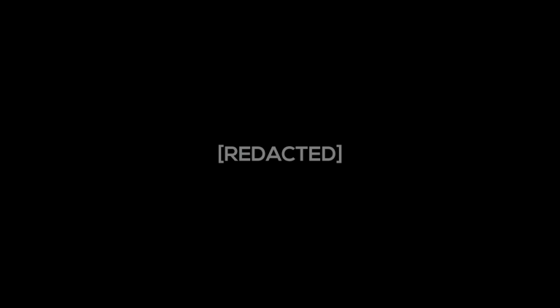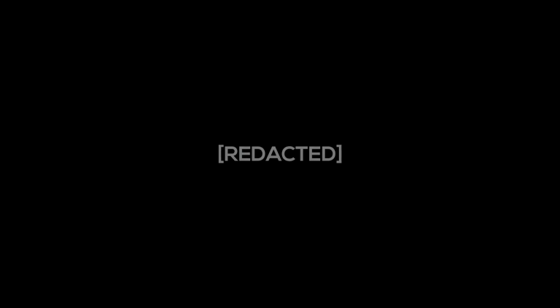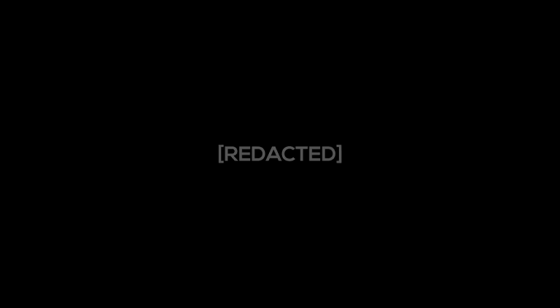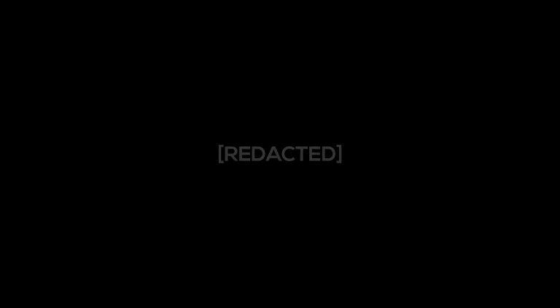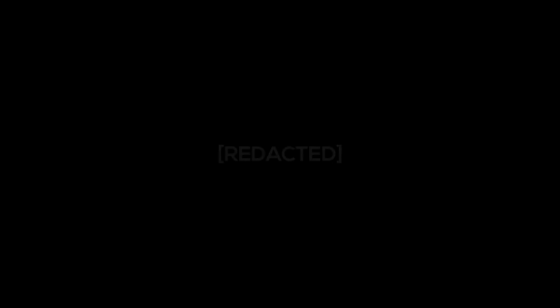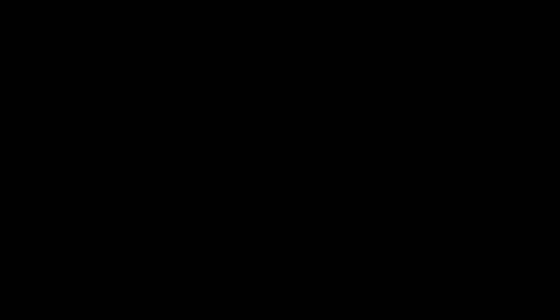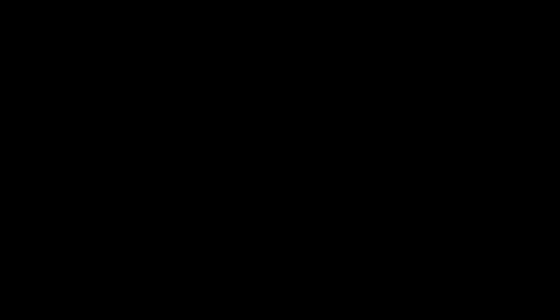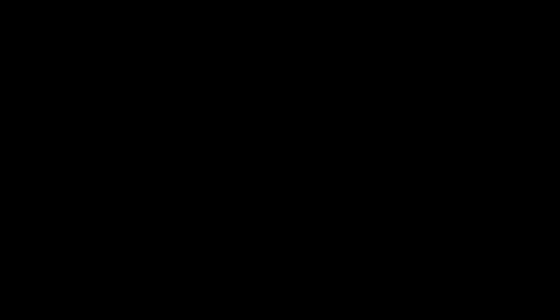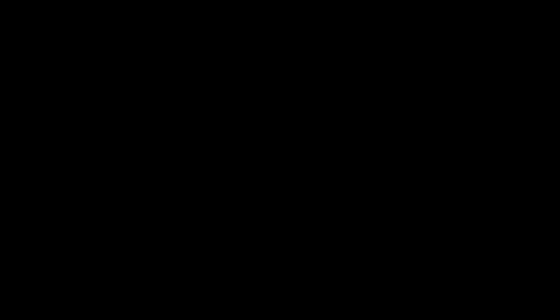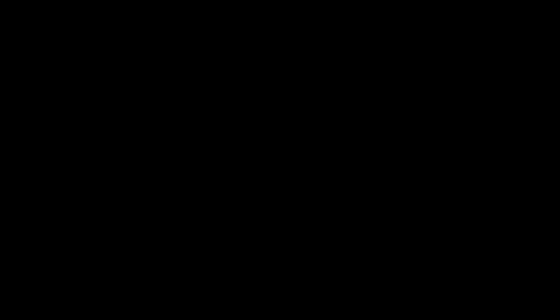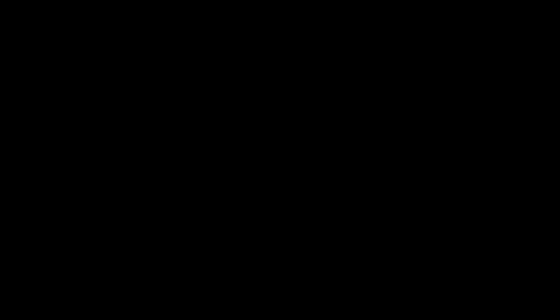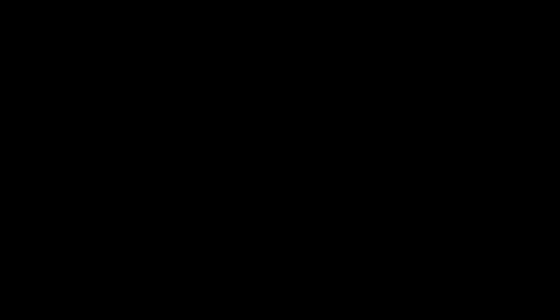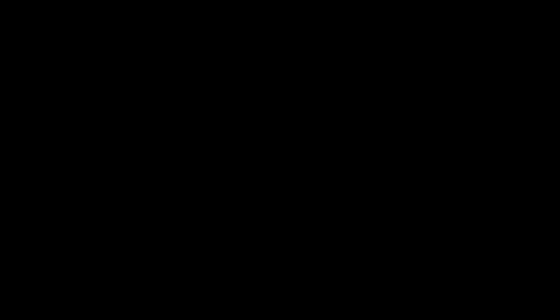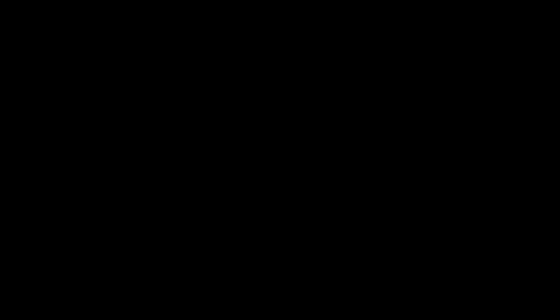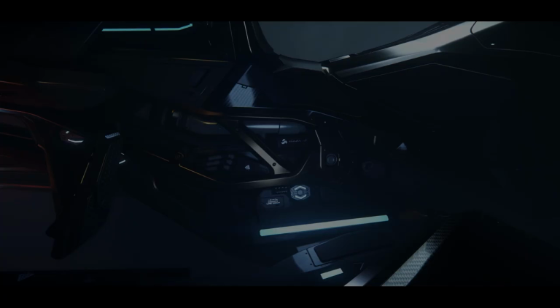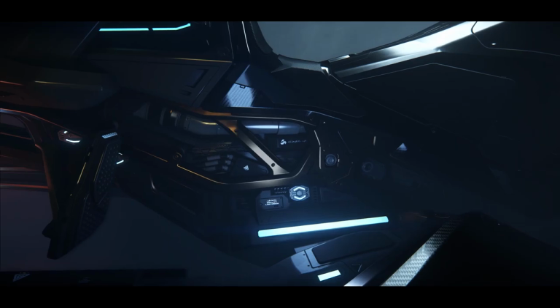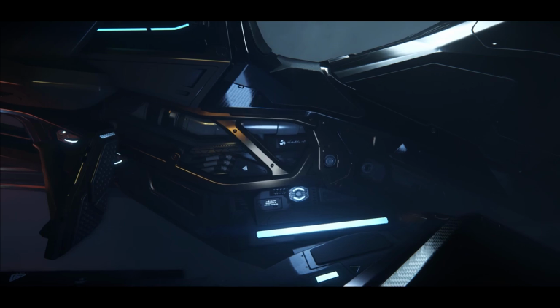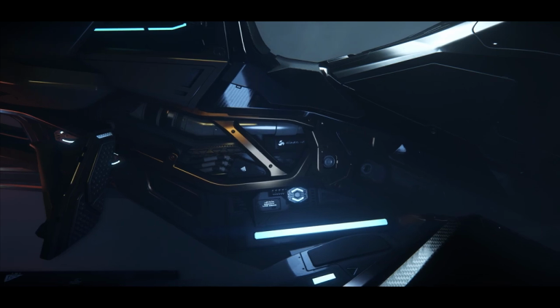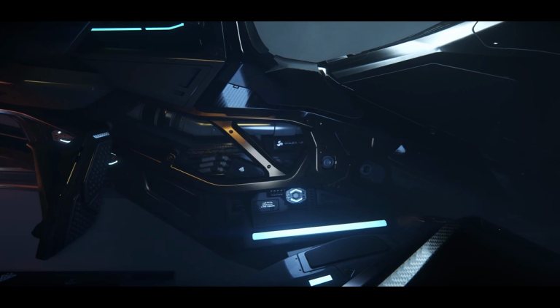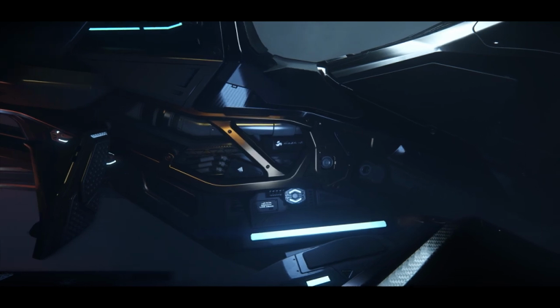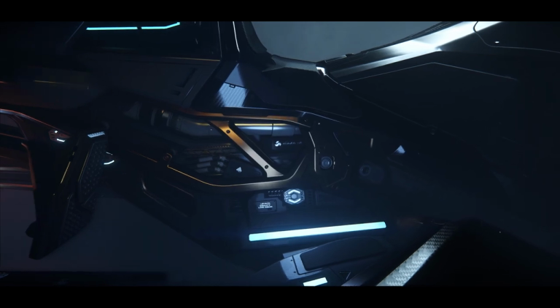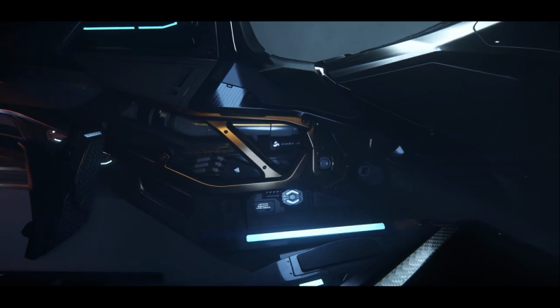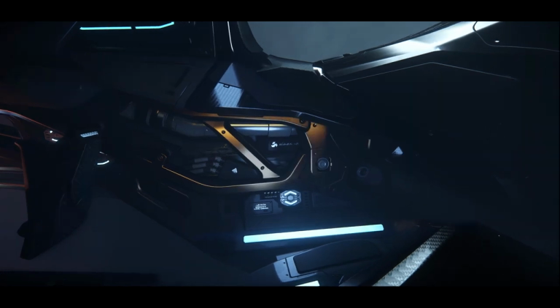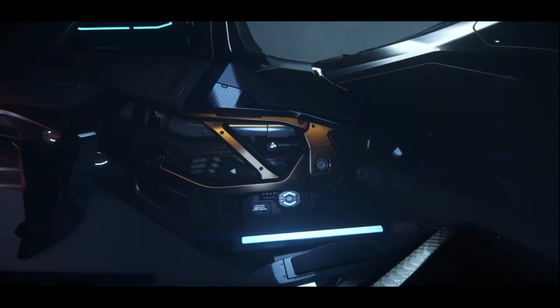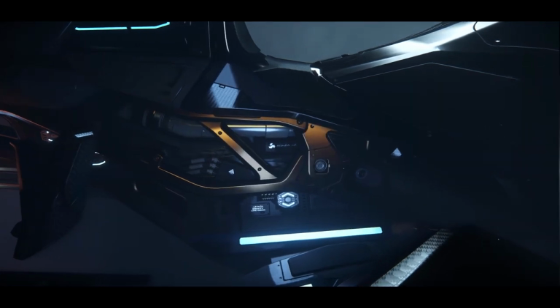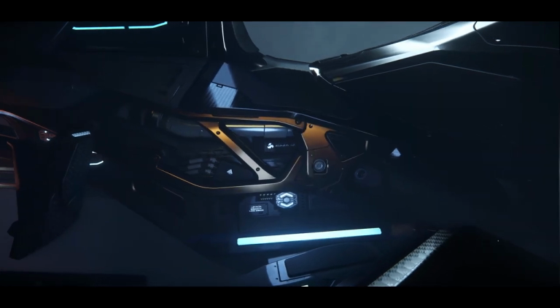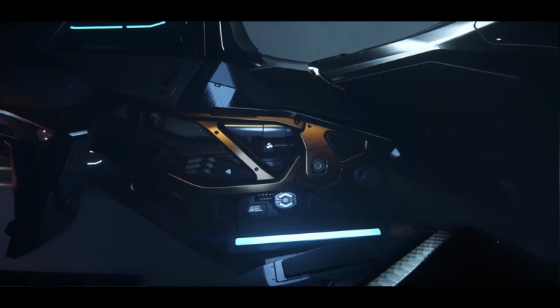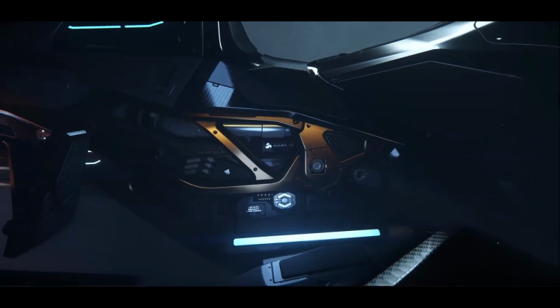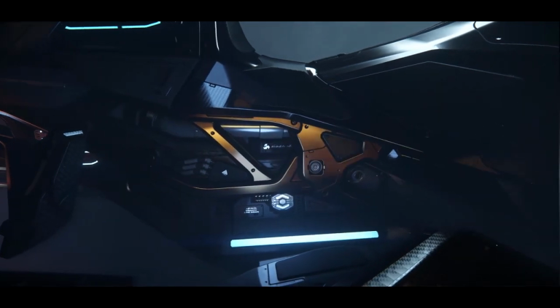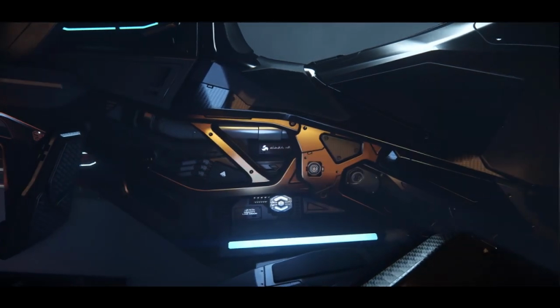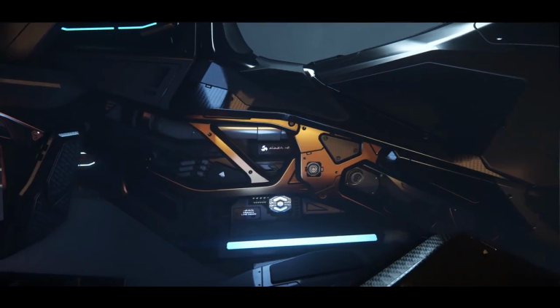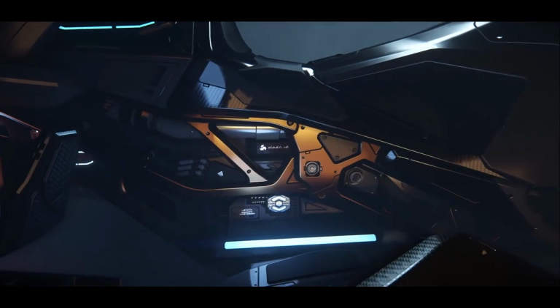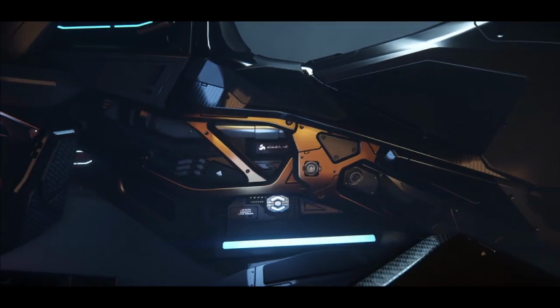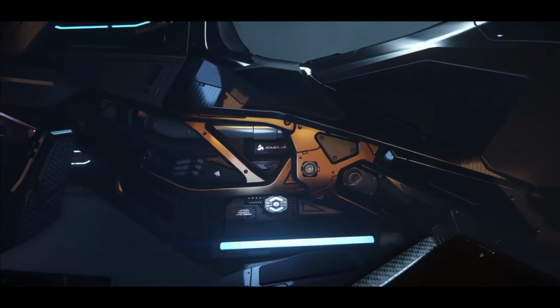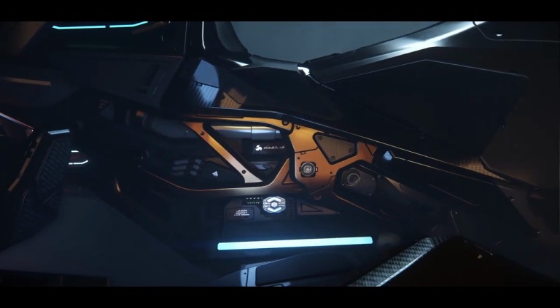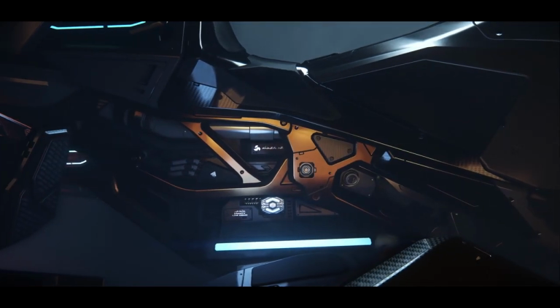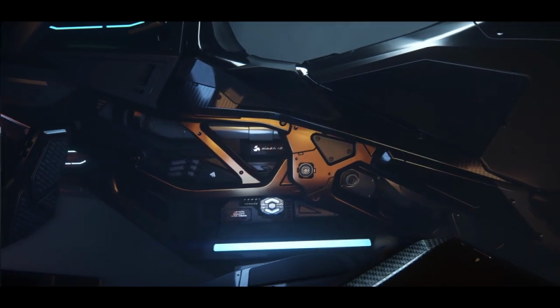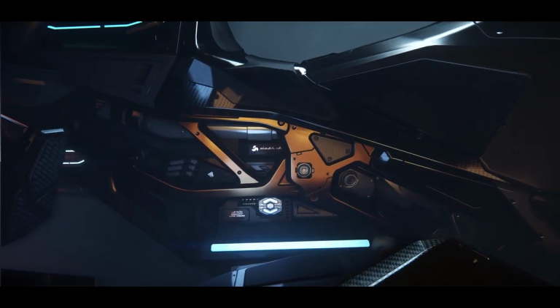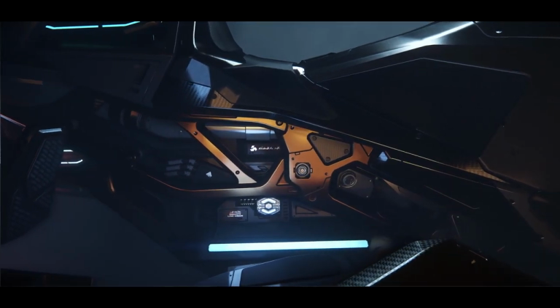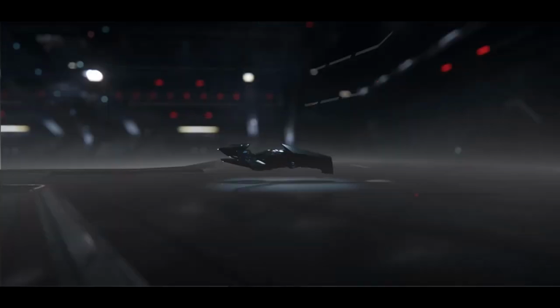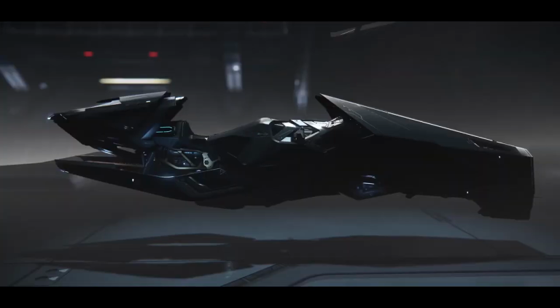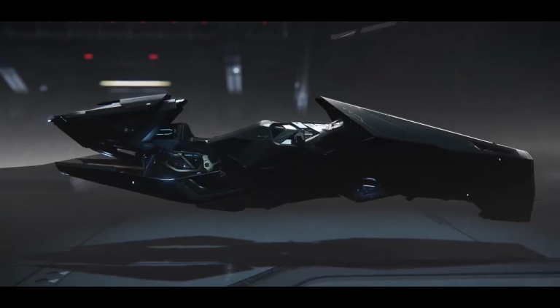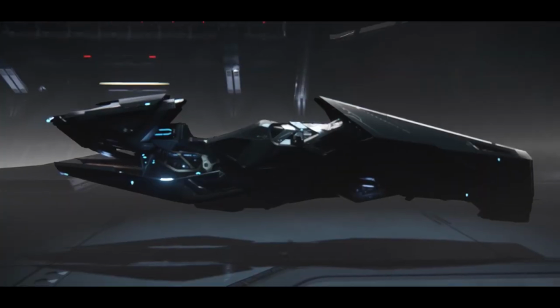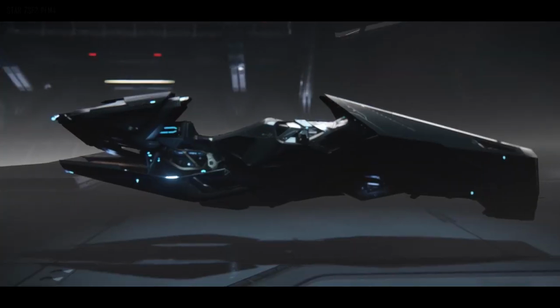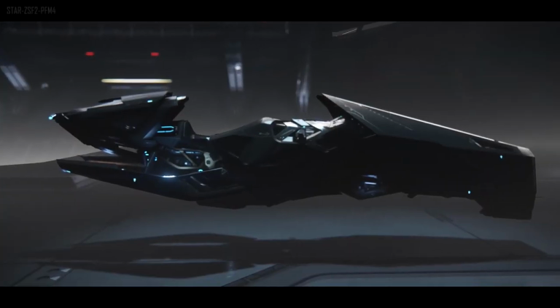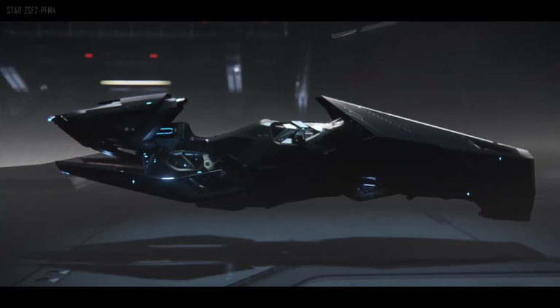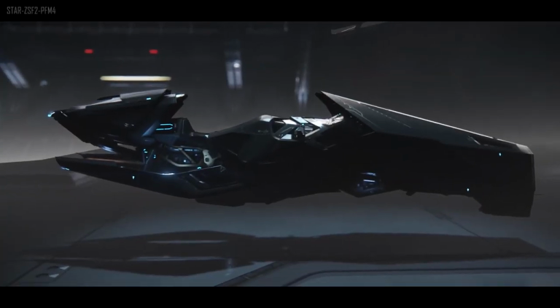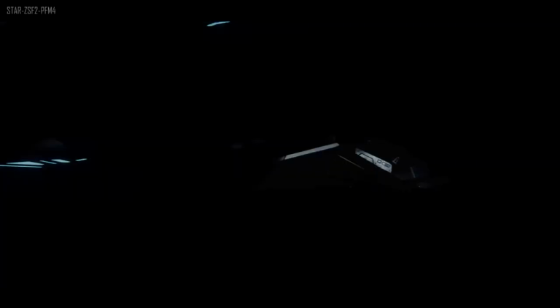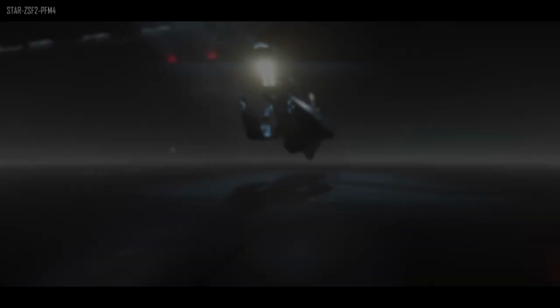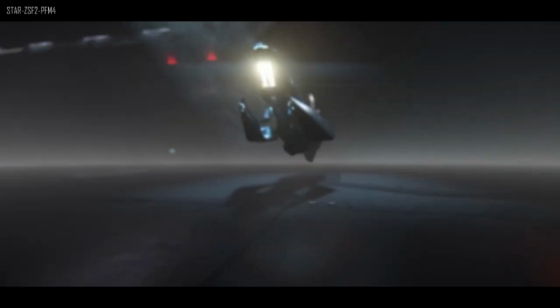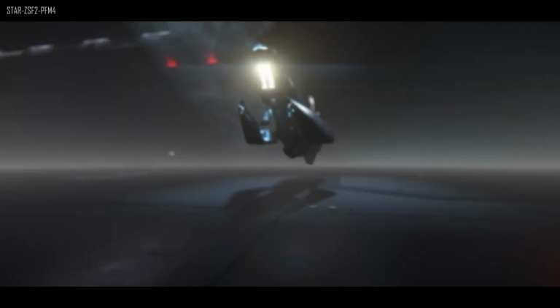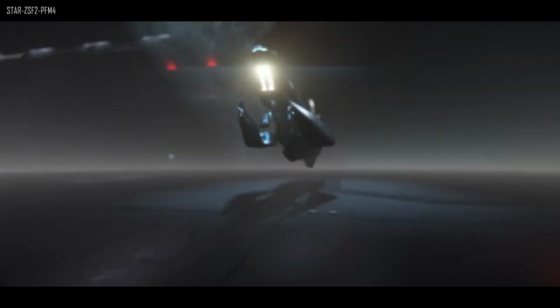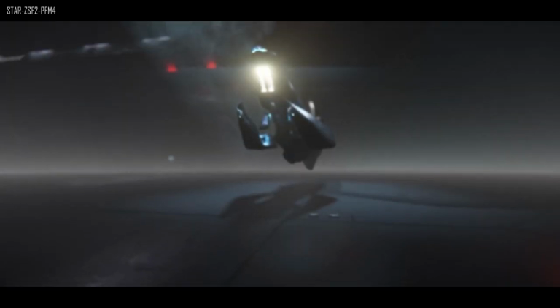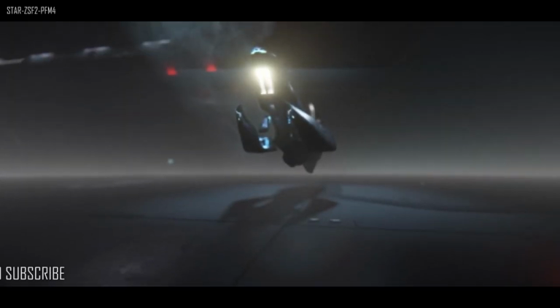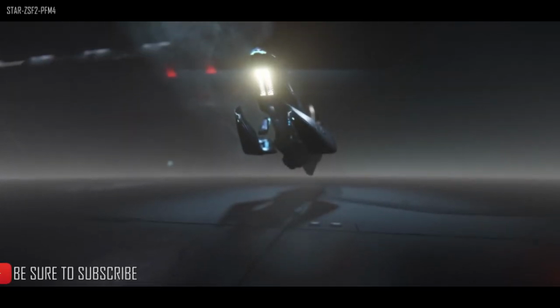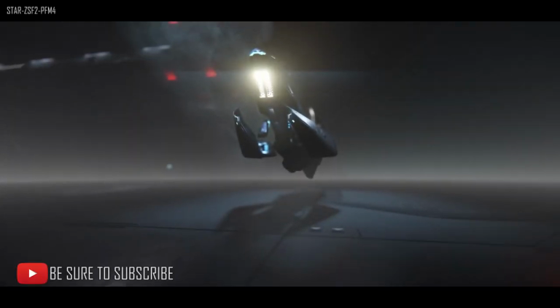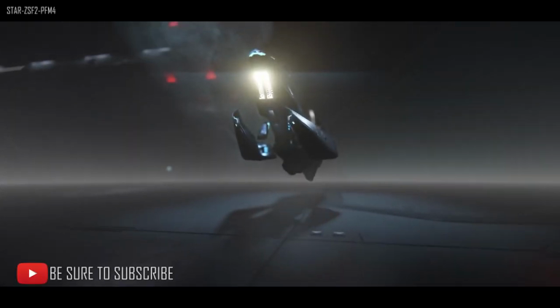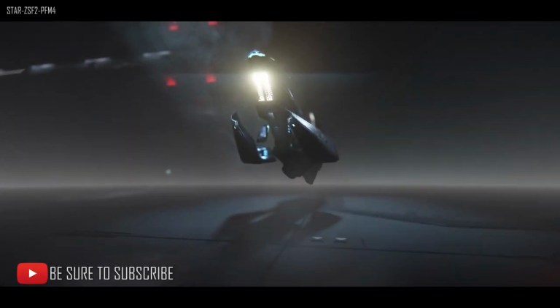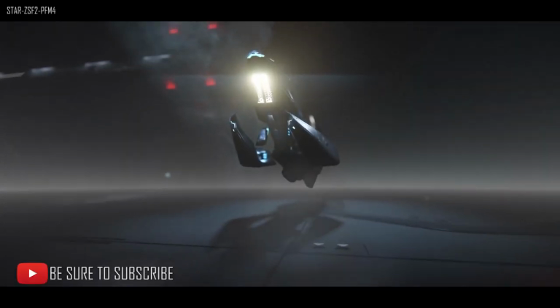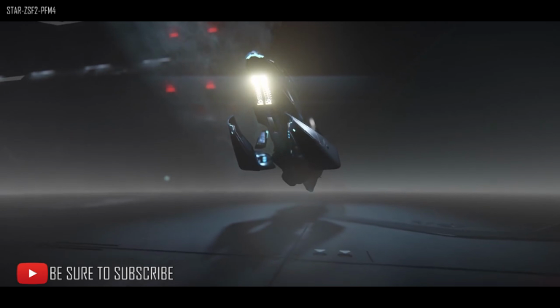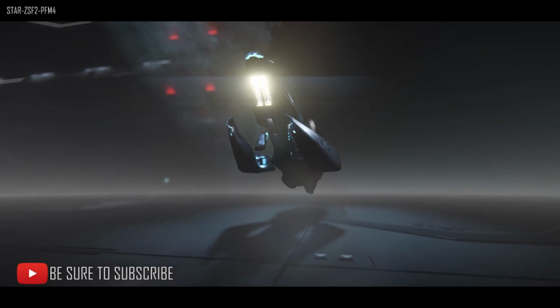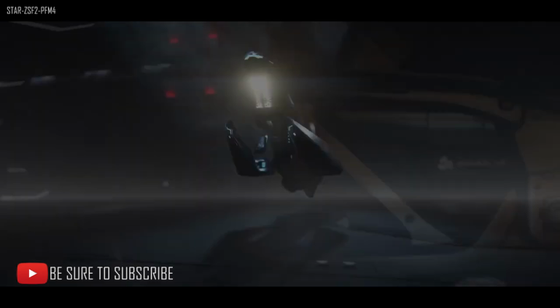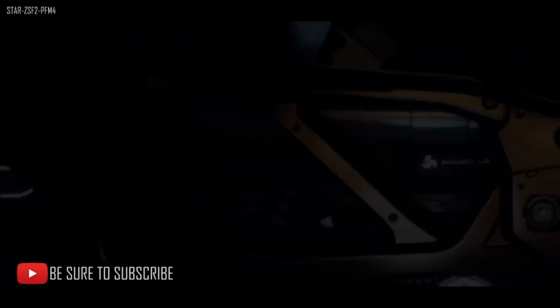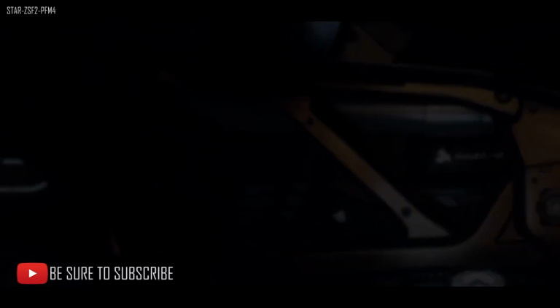Hello, Rhyne here aka Mac, and welcome. As expected, the Aegis Apoa Nox is now available for sale. This is the latest concept sale.